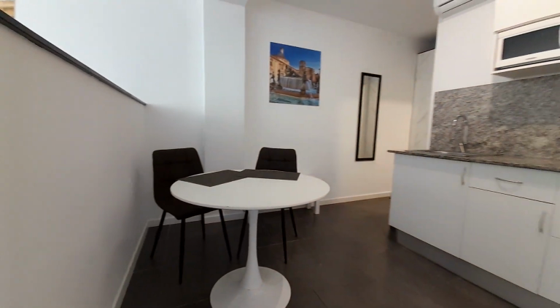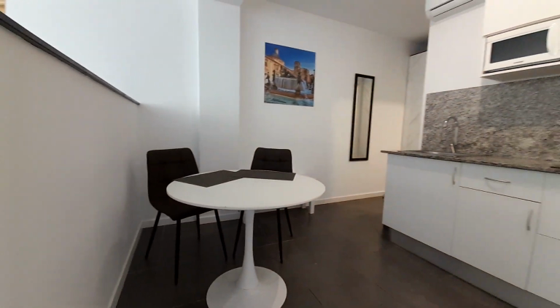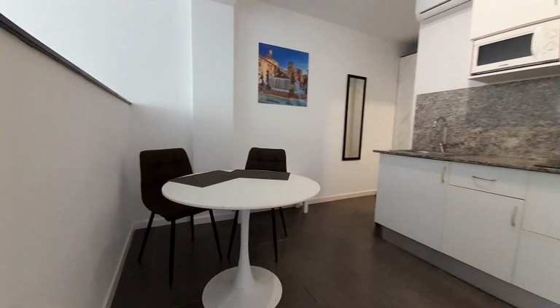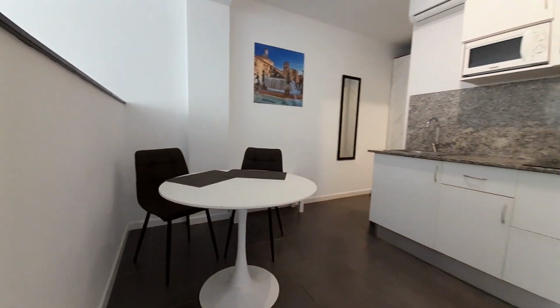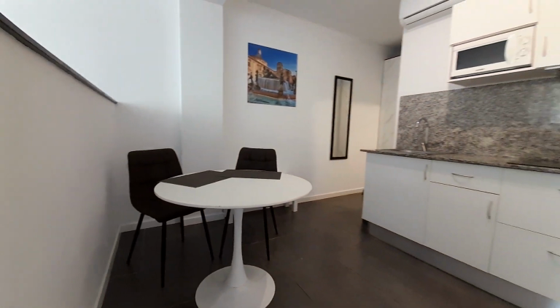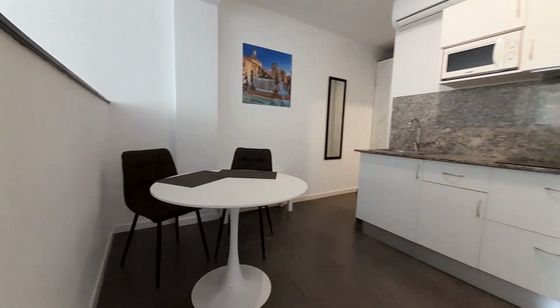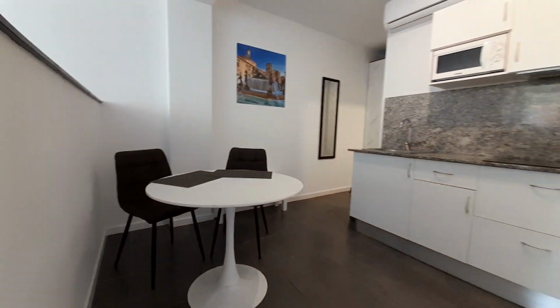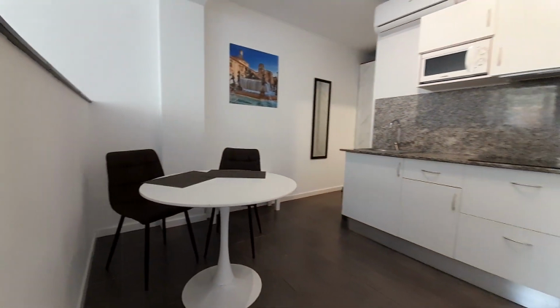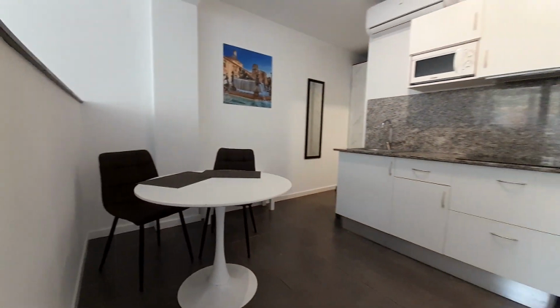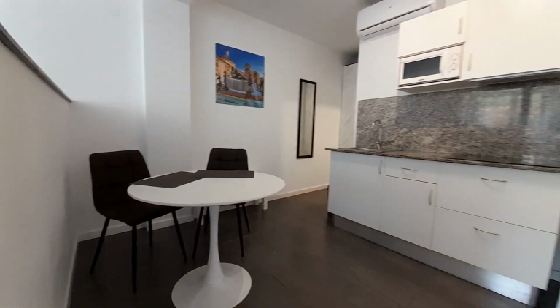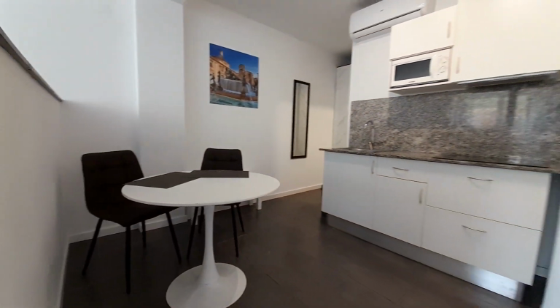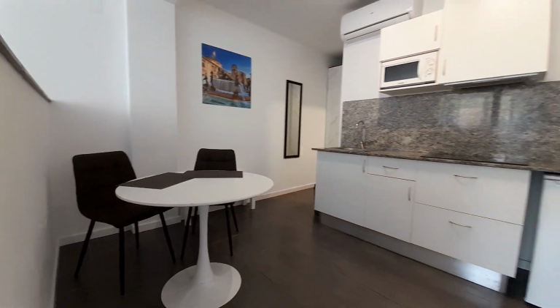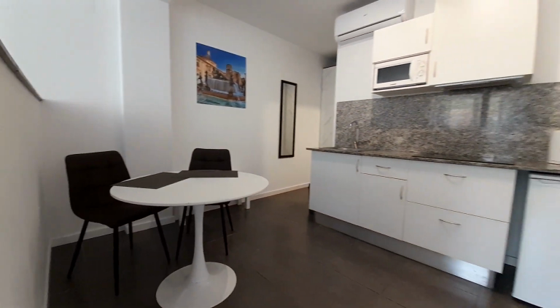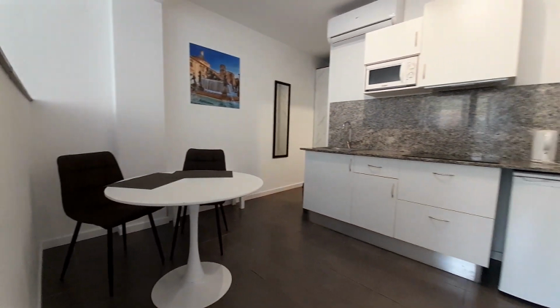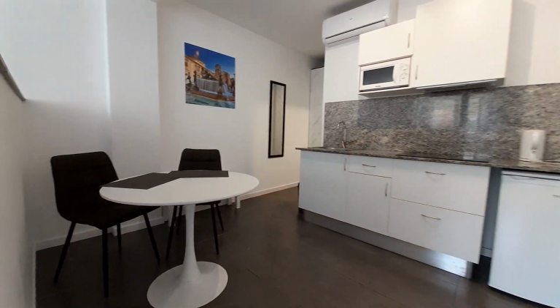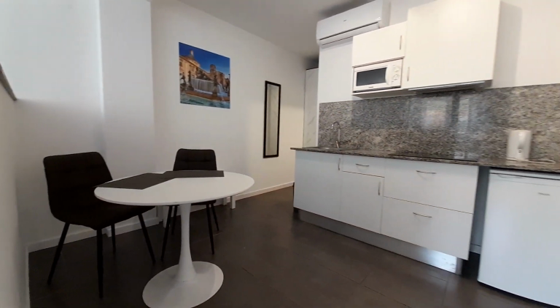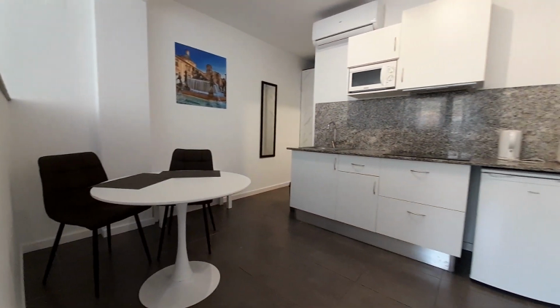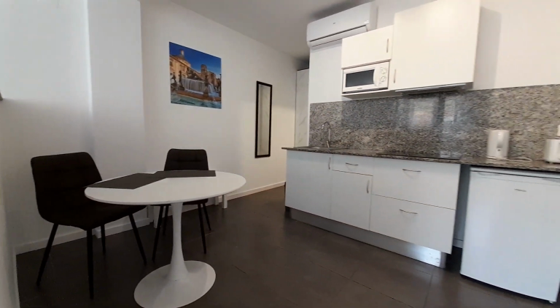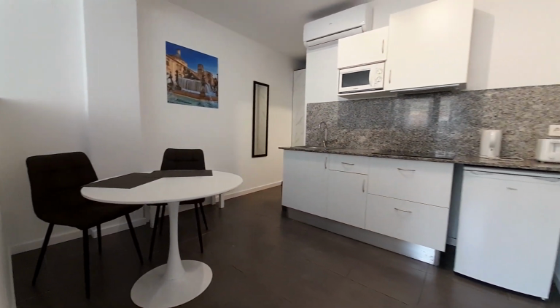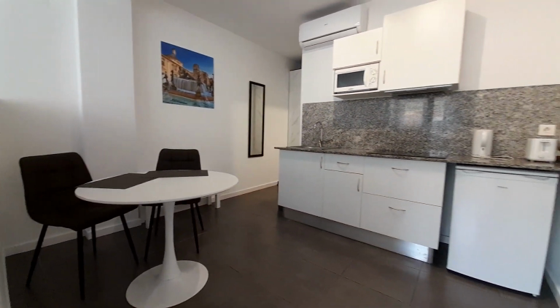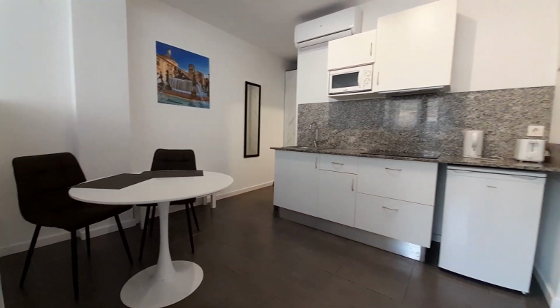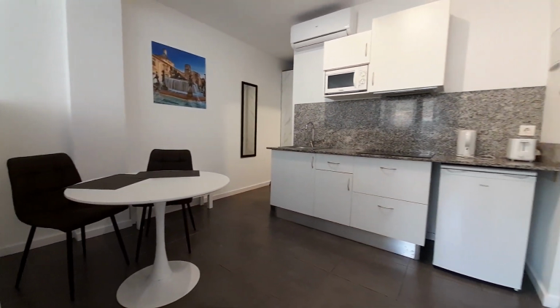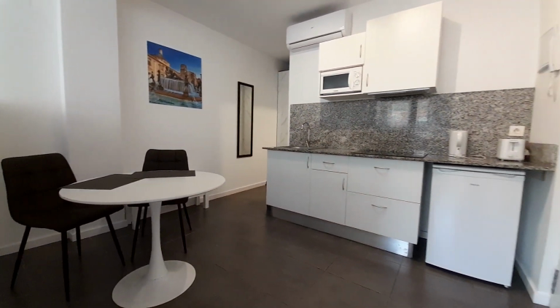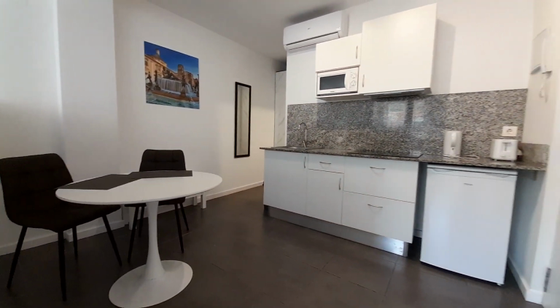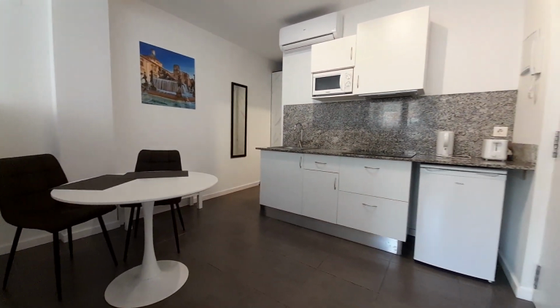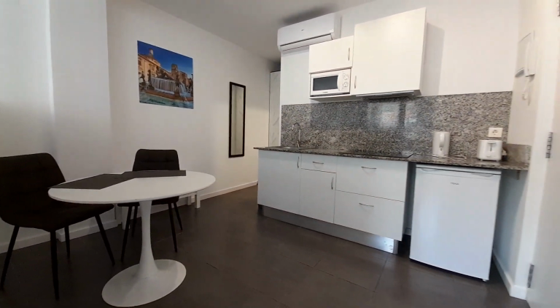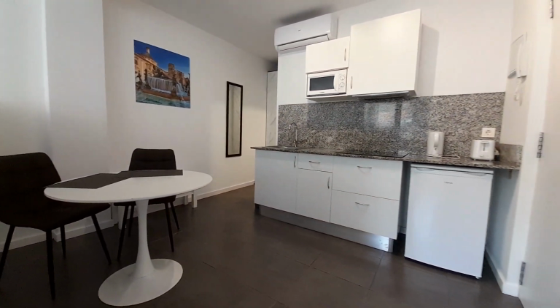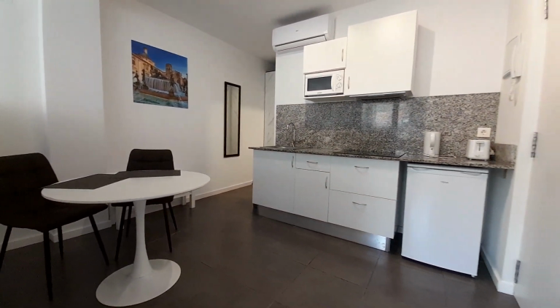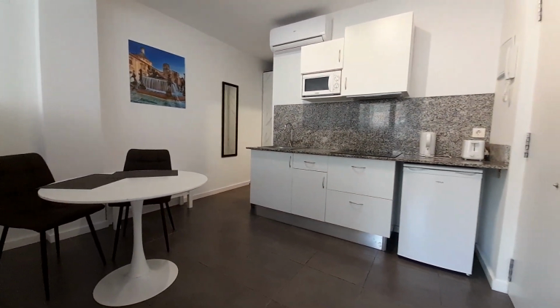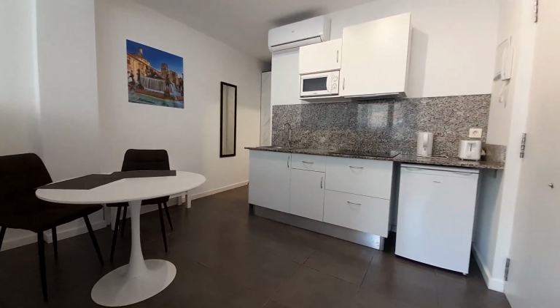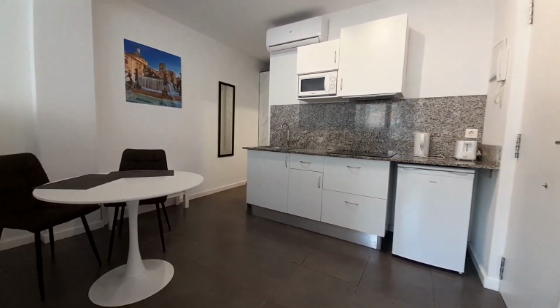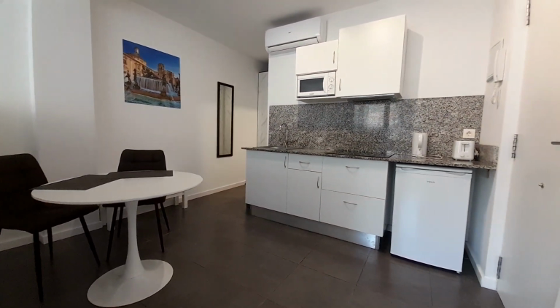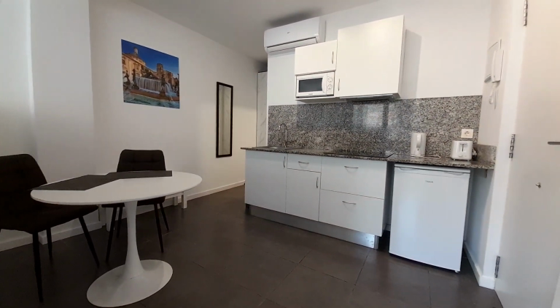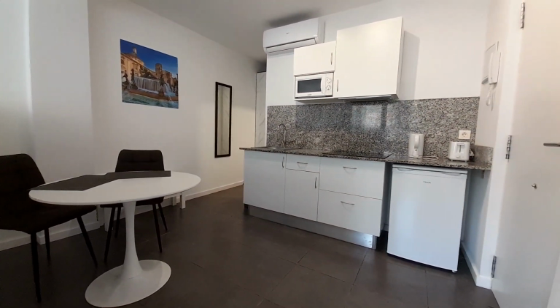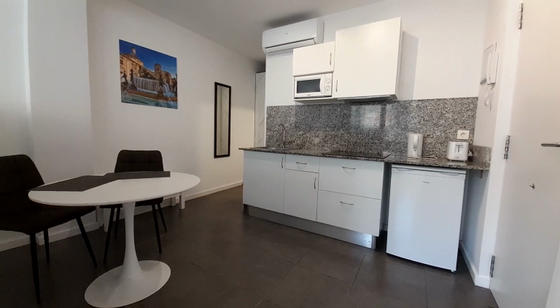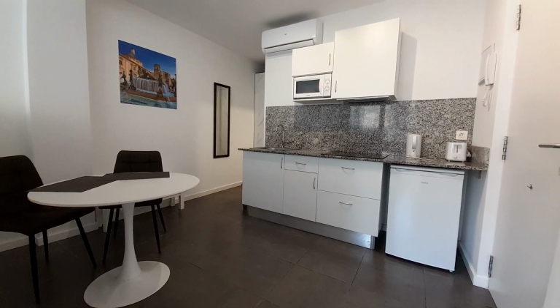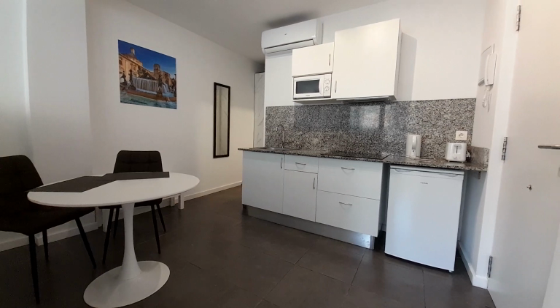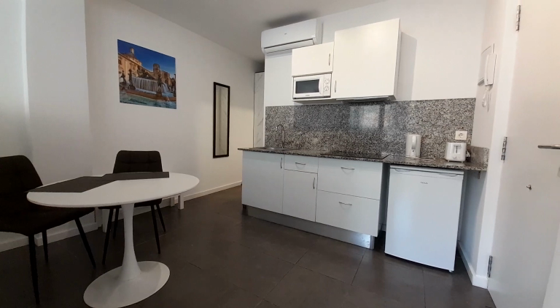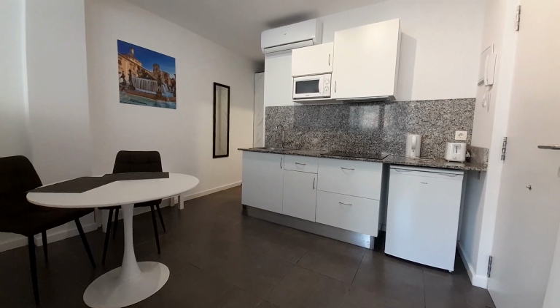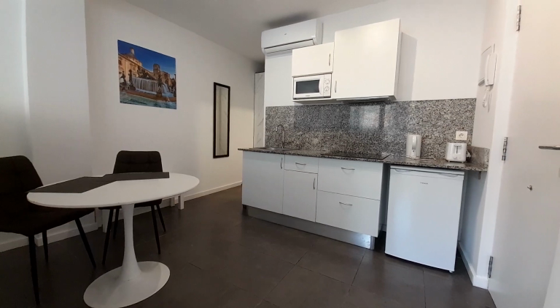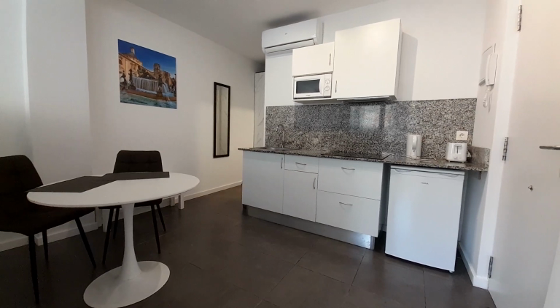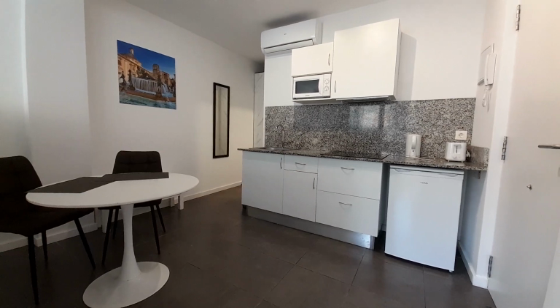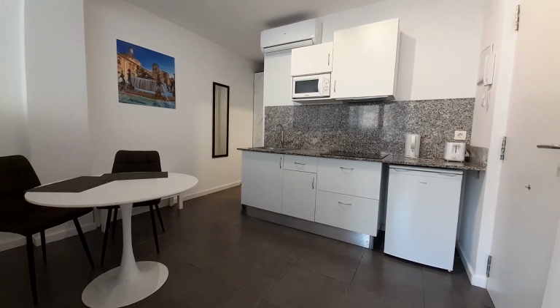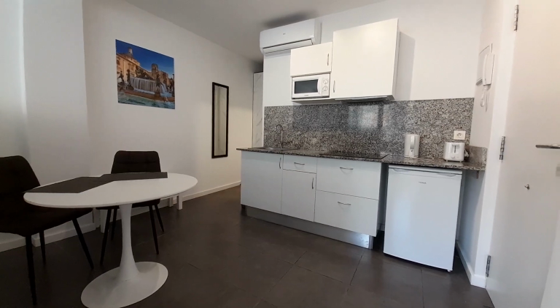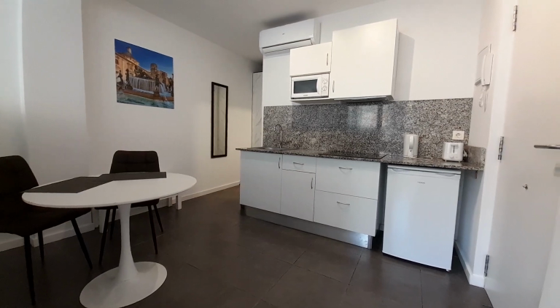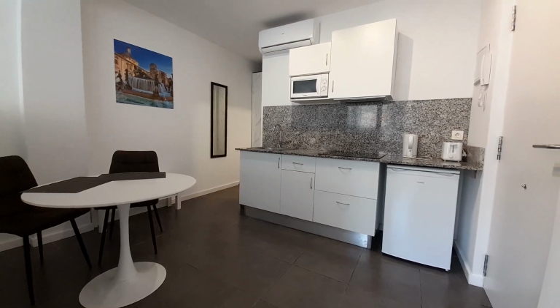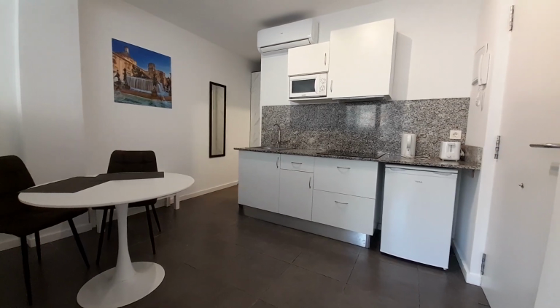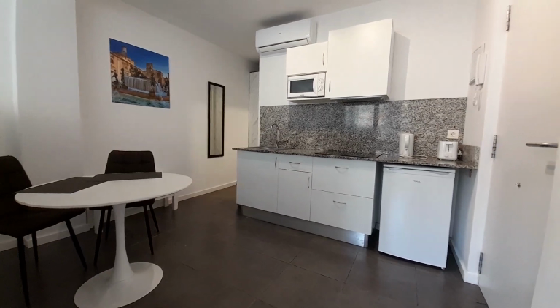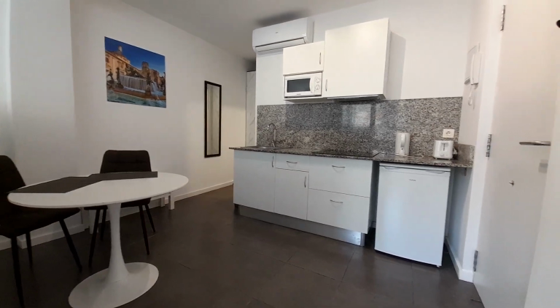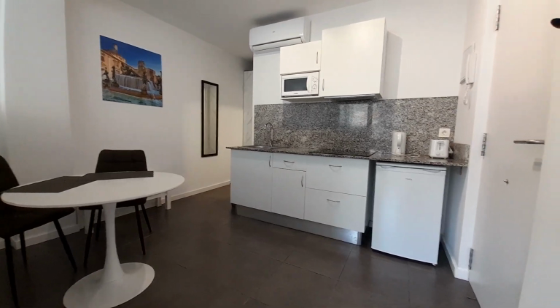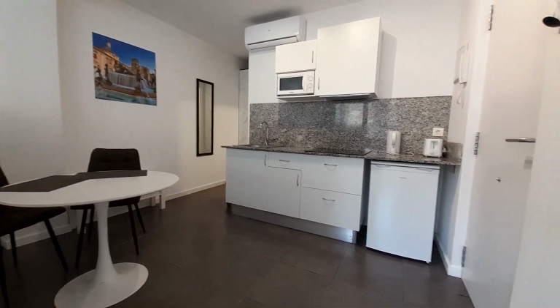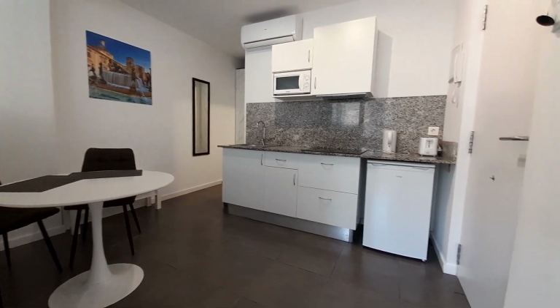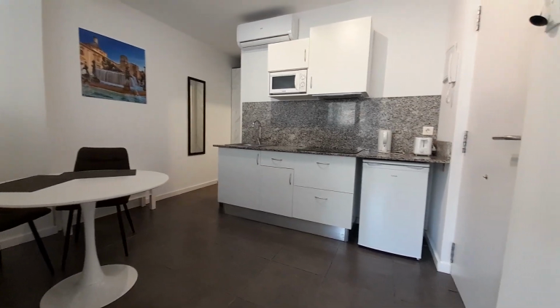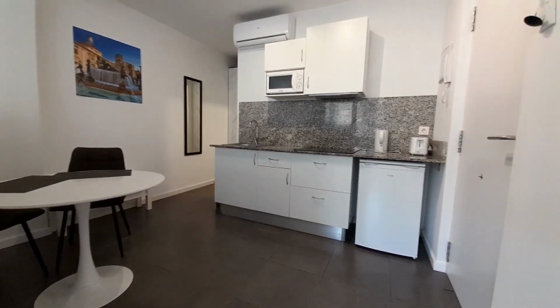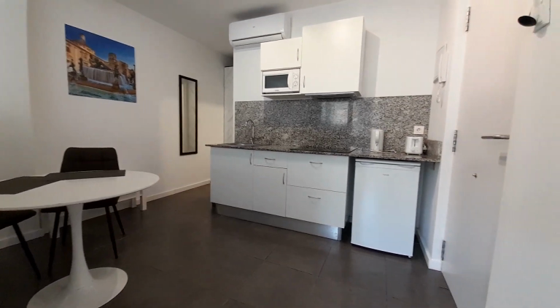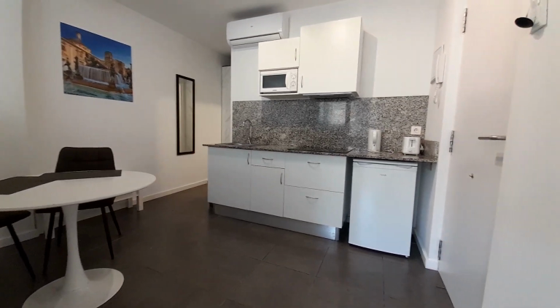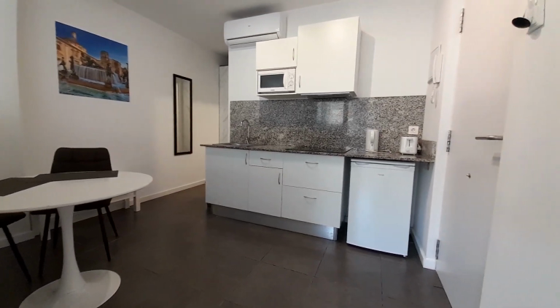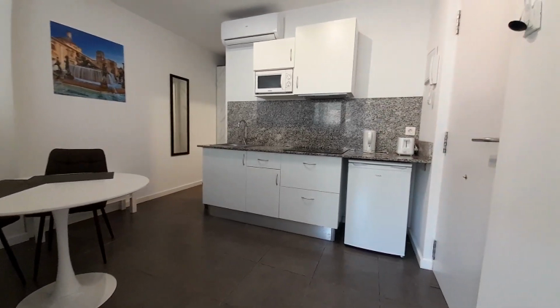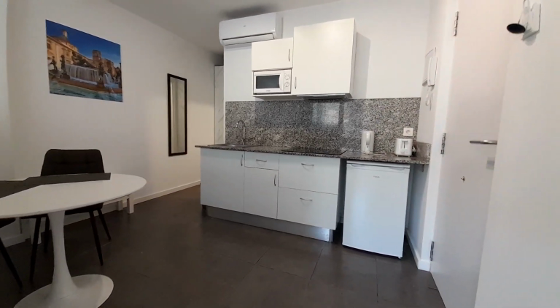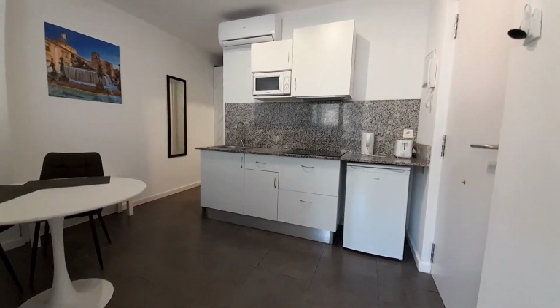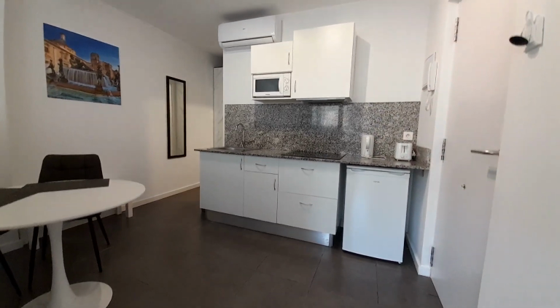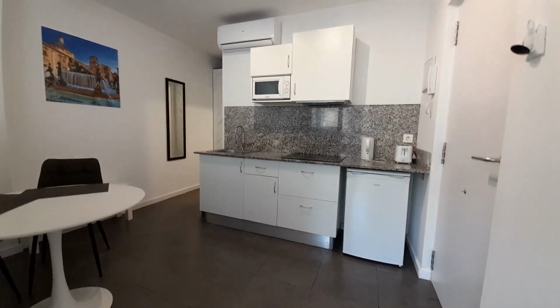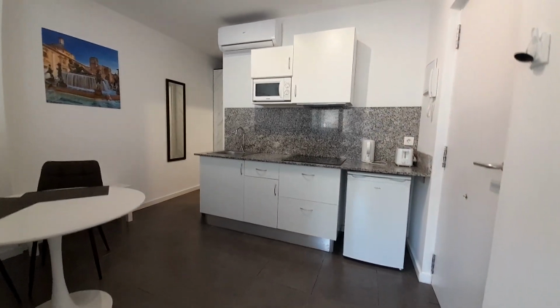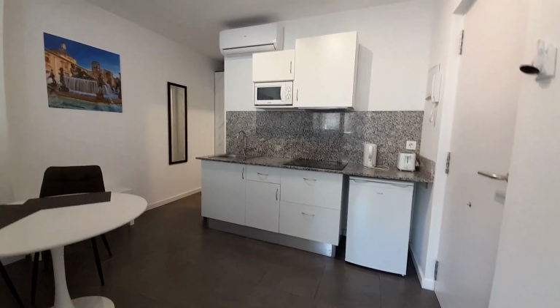And now I show you the kitchen. The kitchen has a vitroceramic hob, a fridge, and a microwave.